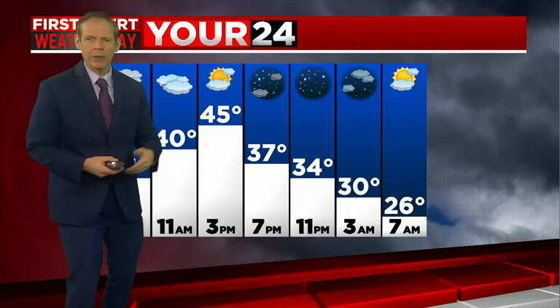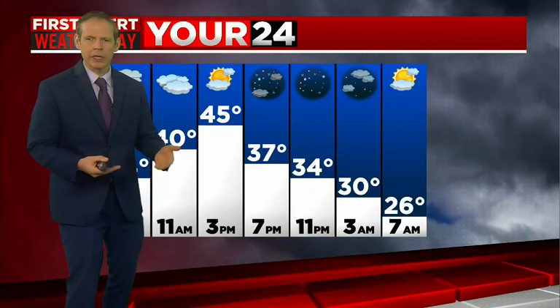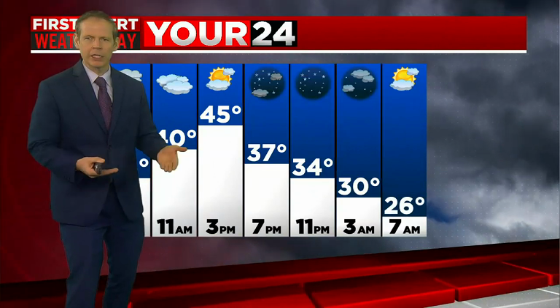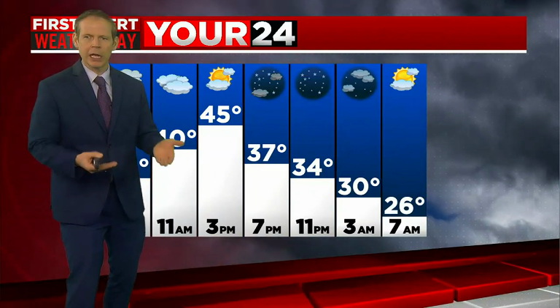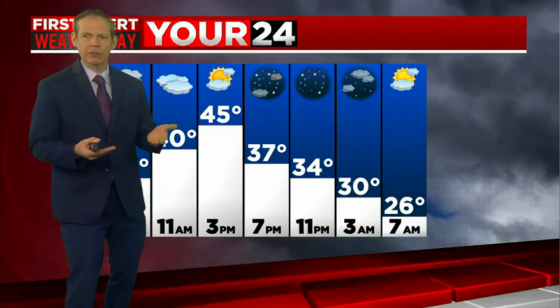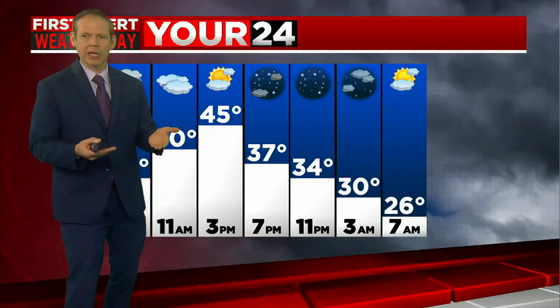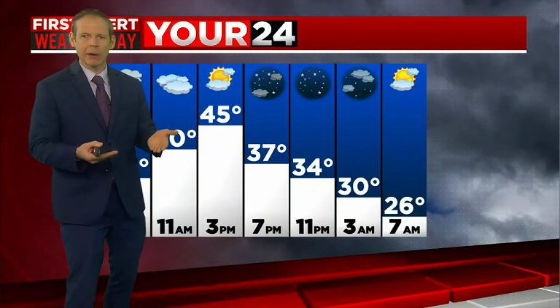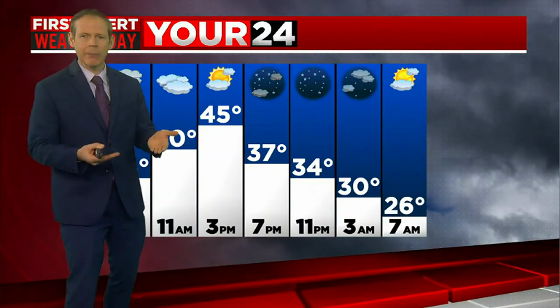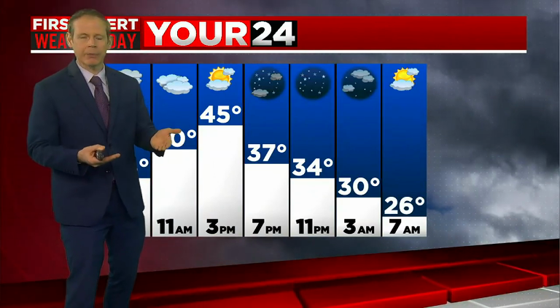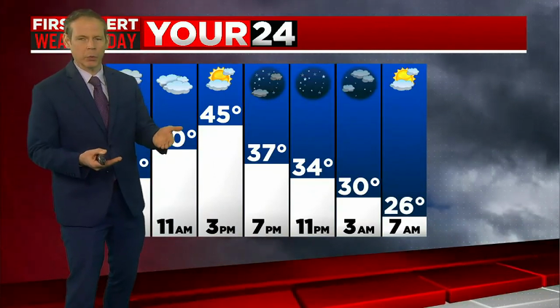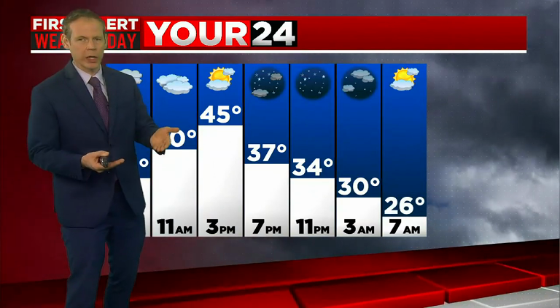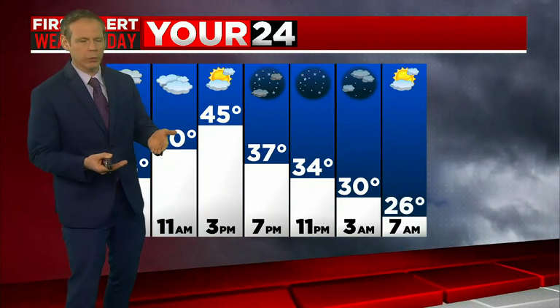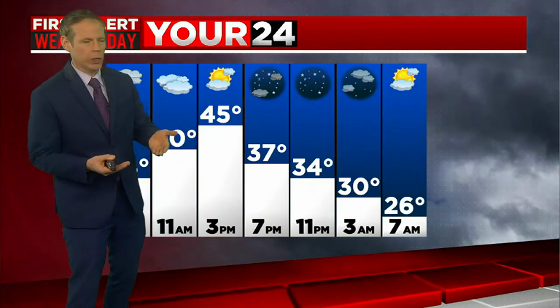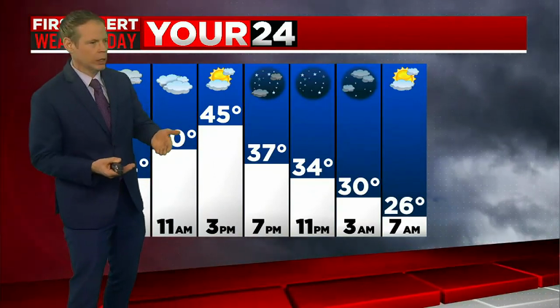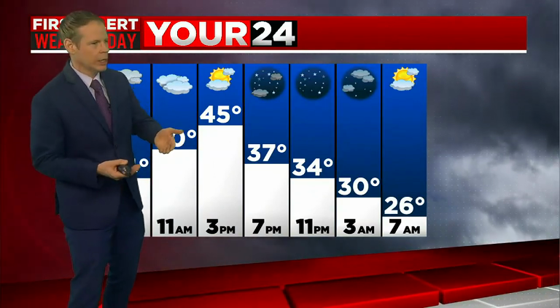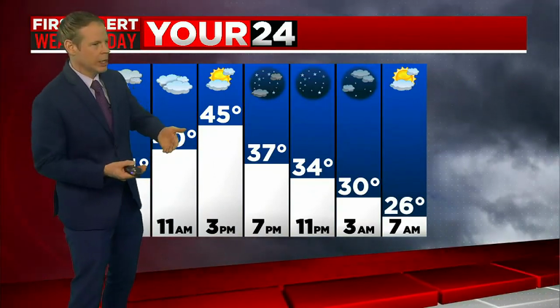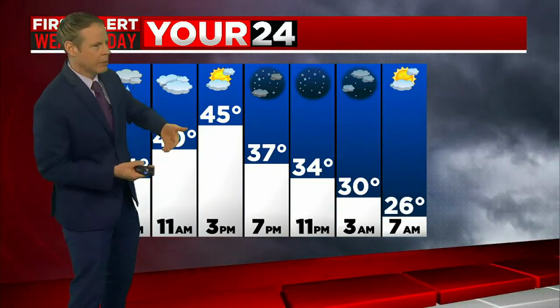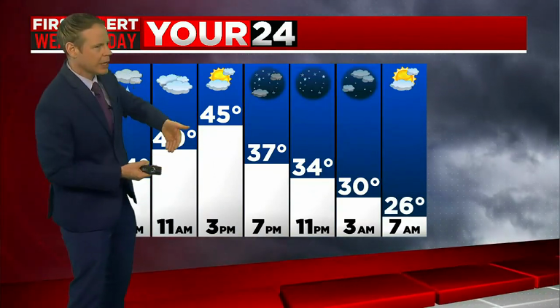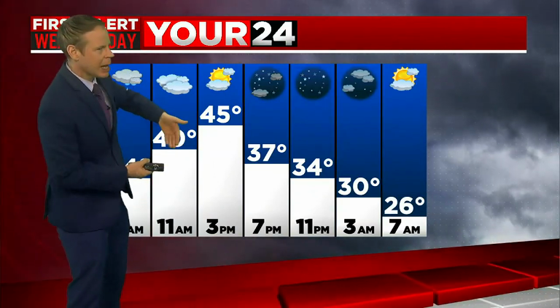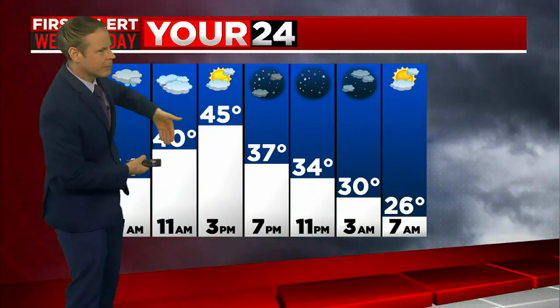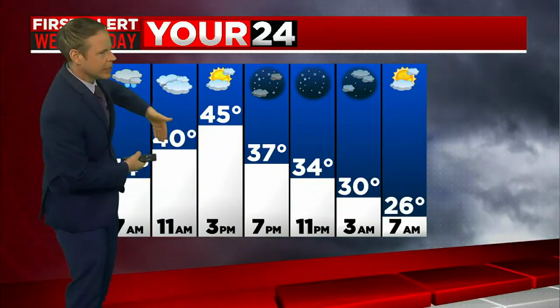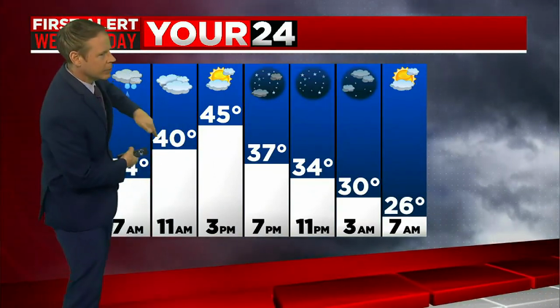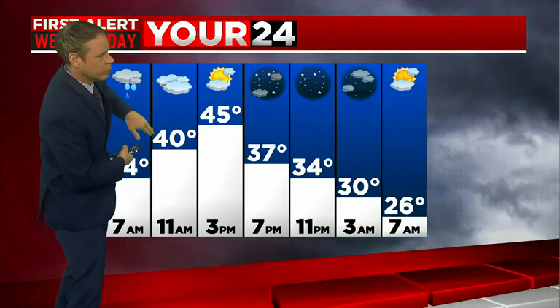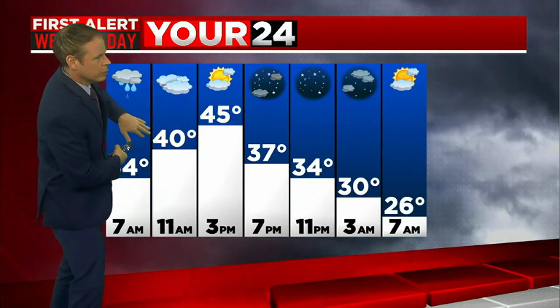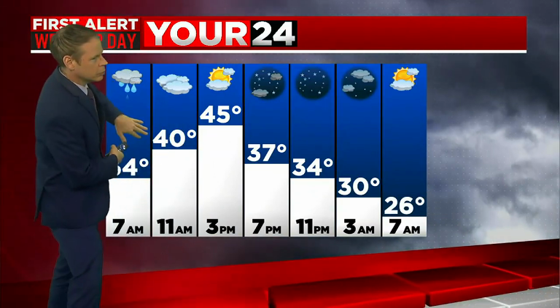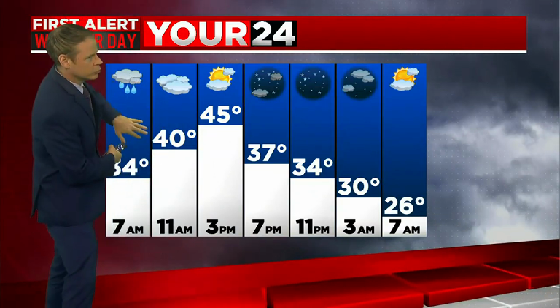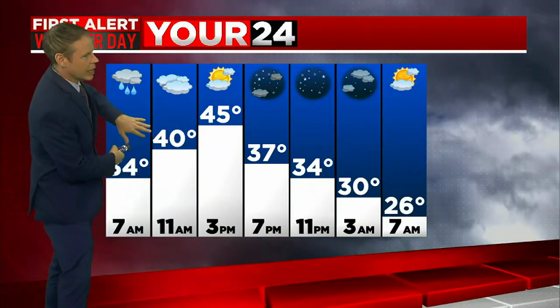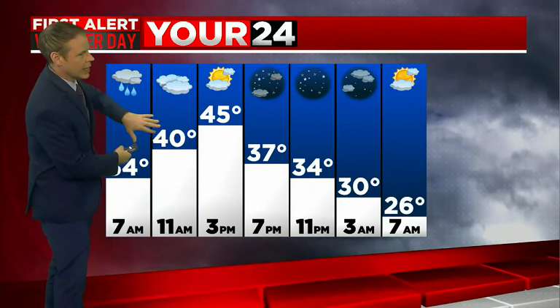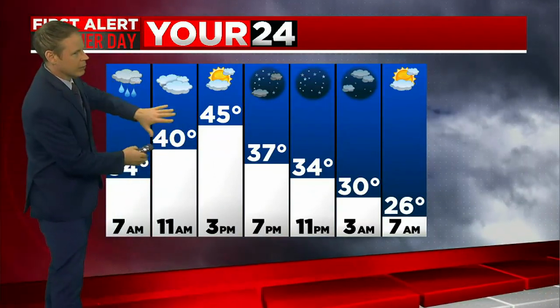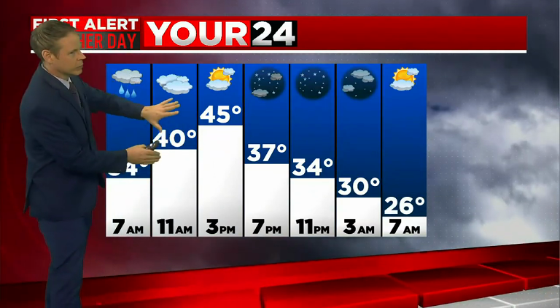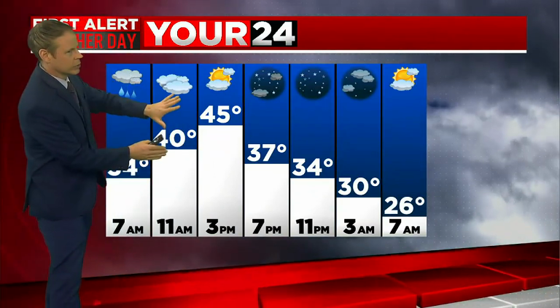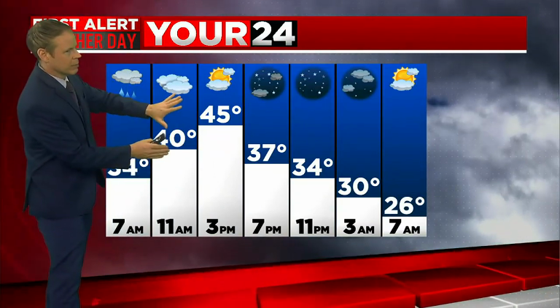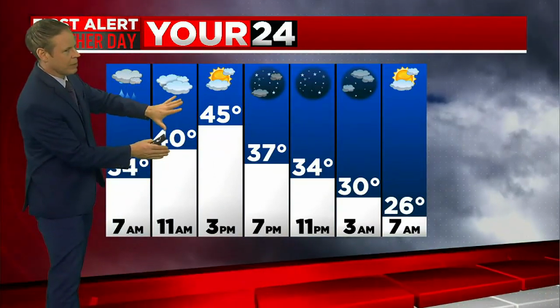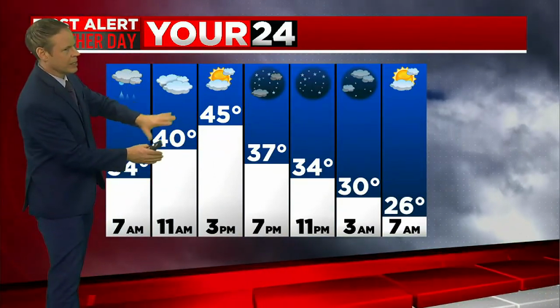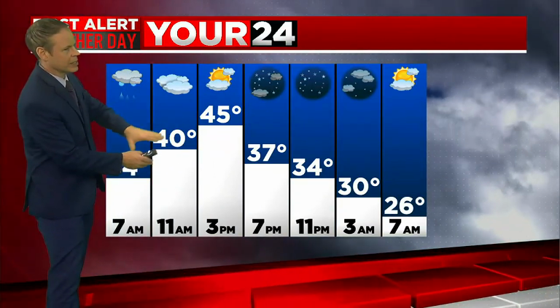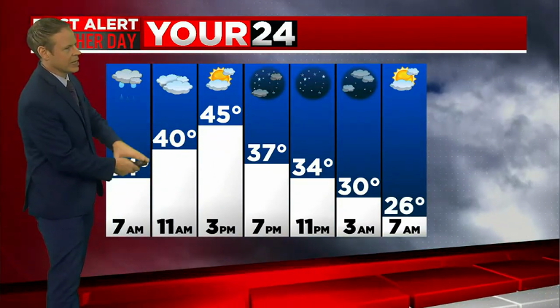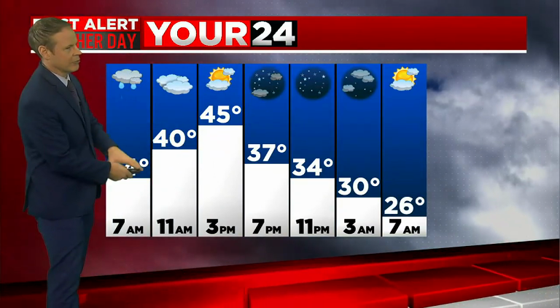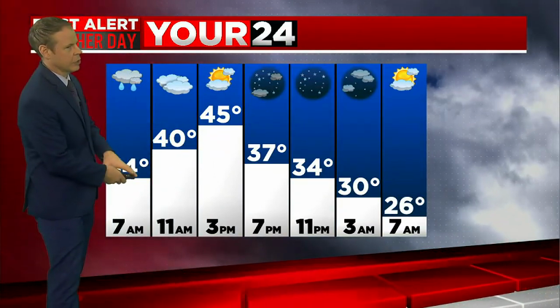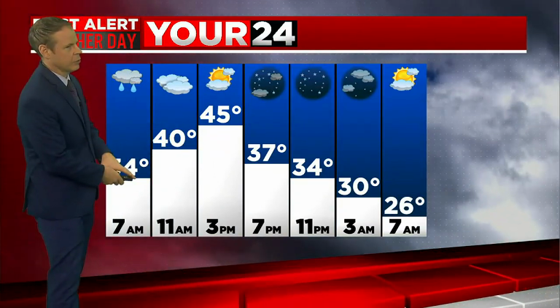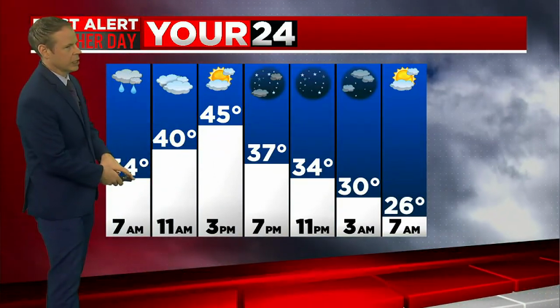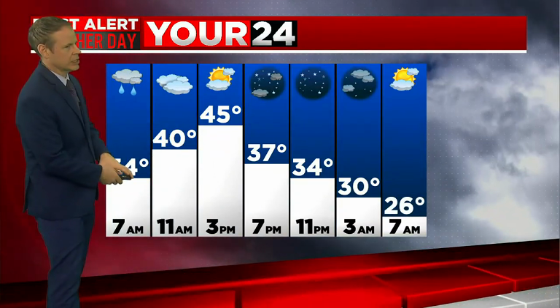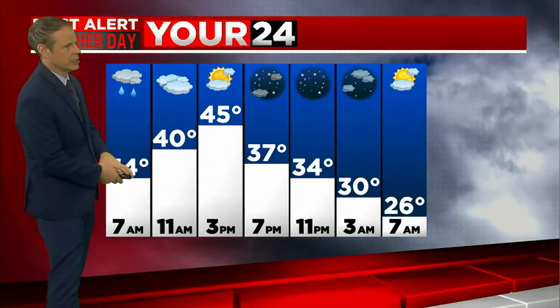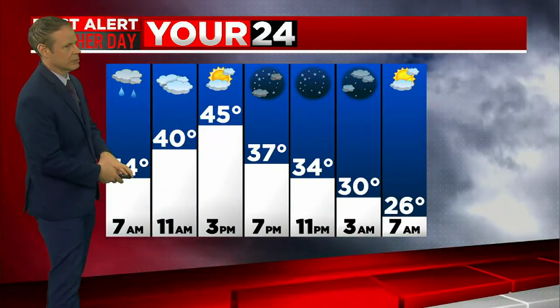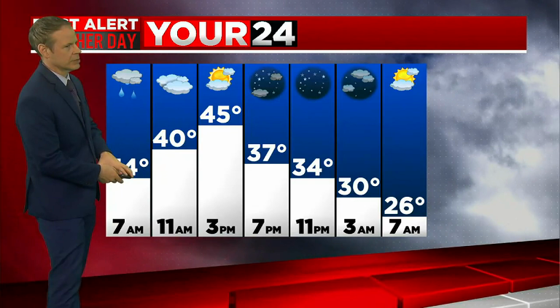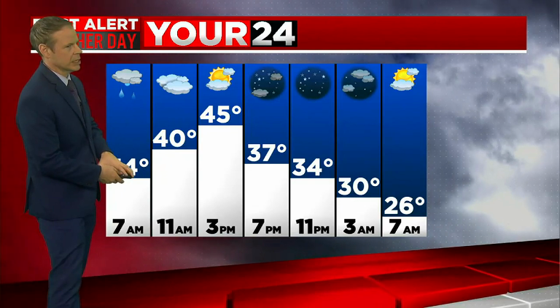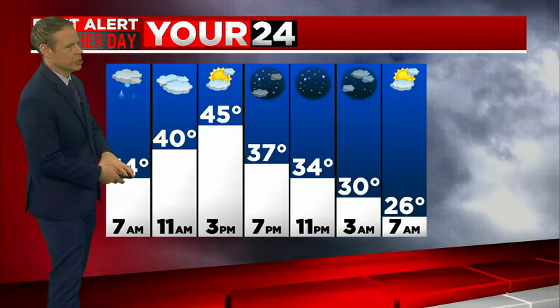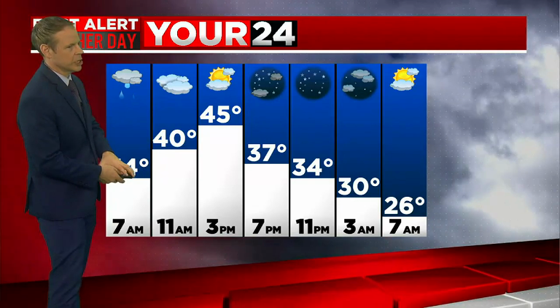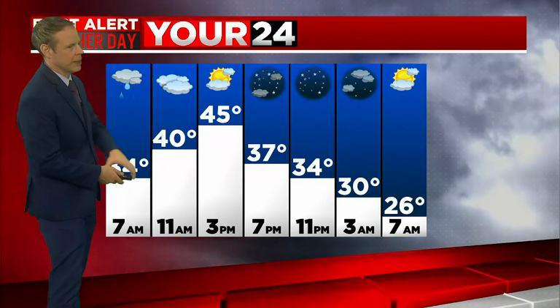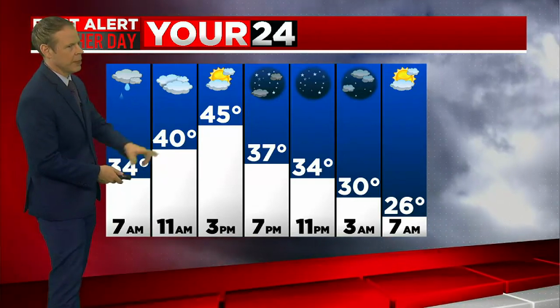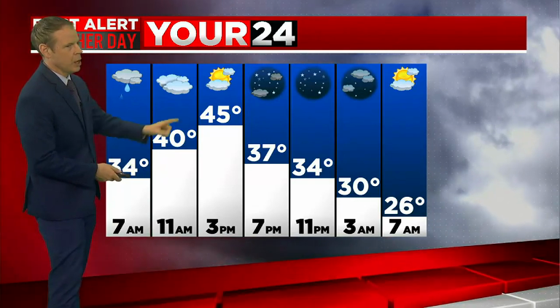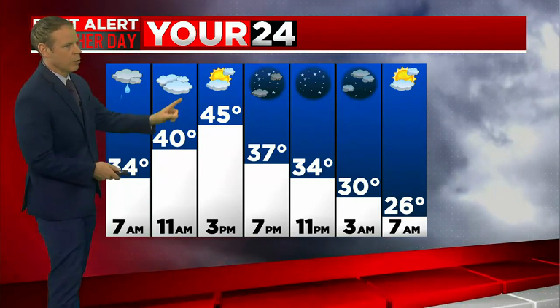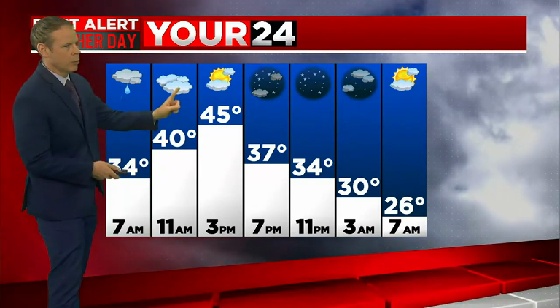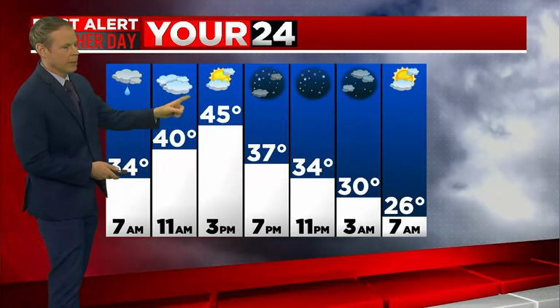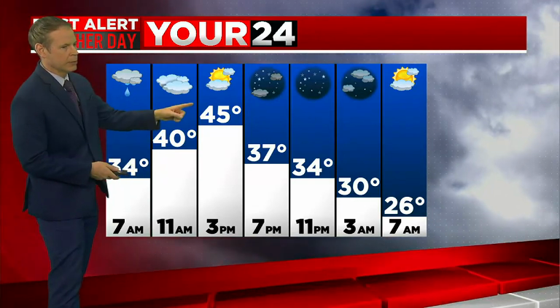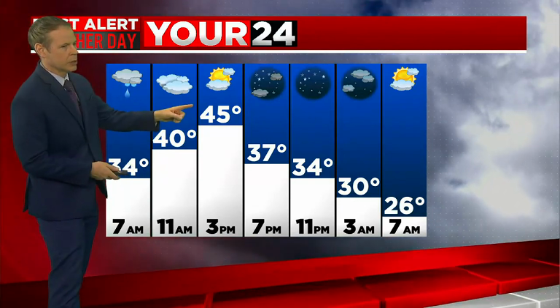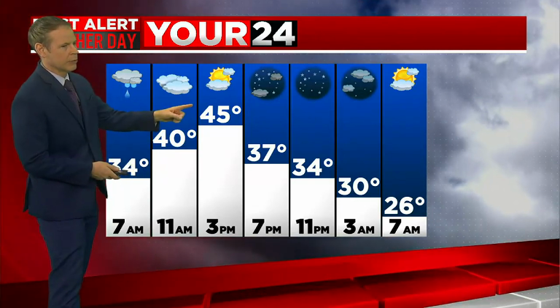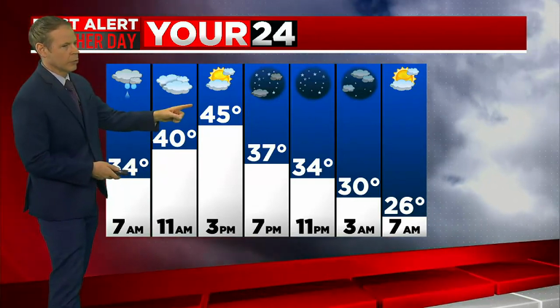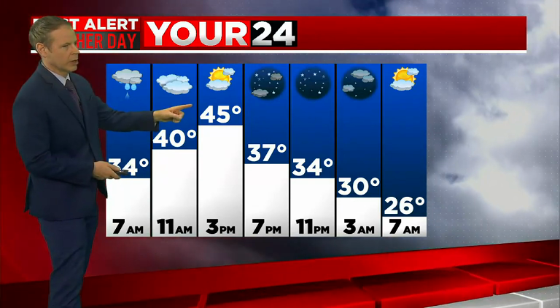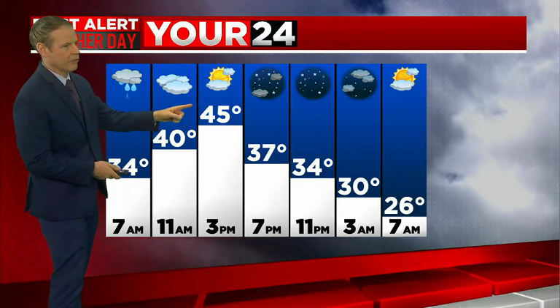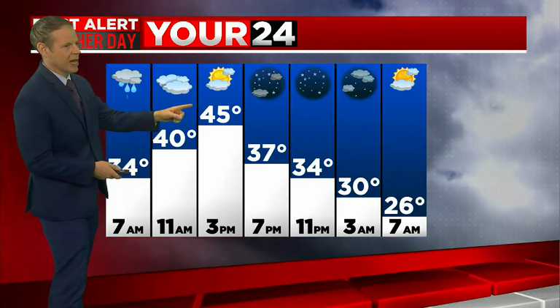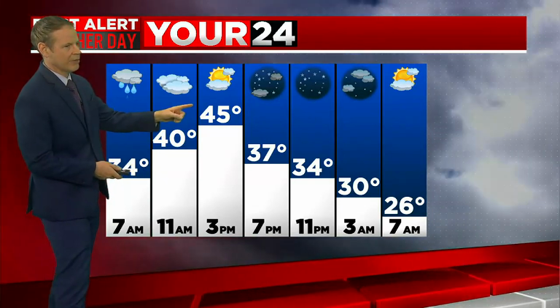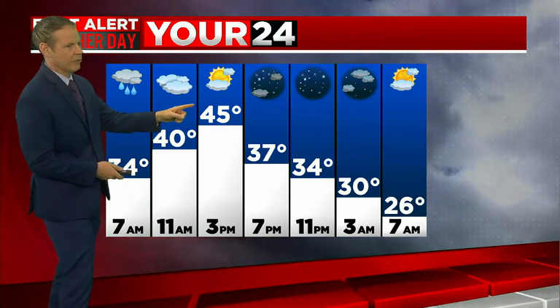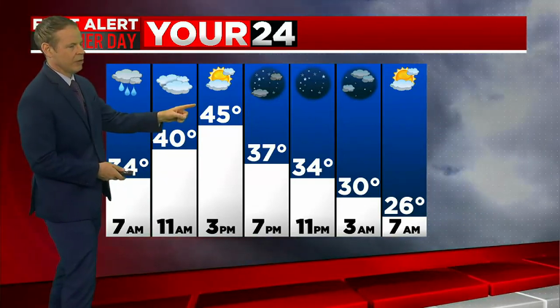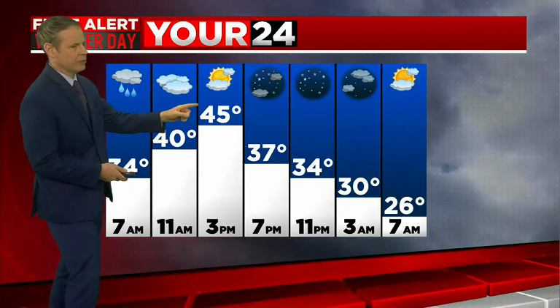Then temps come up, the wind will pick up, and we will dry out. So by this afternoon we're going to see some sunshine. We'll be between 45 and 50.